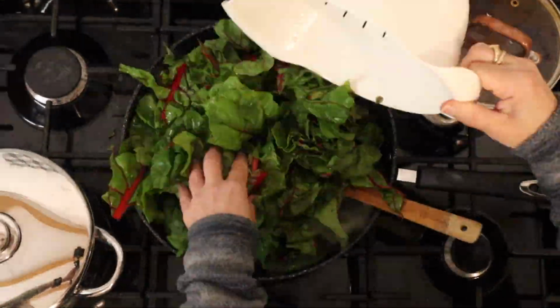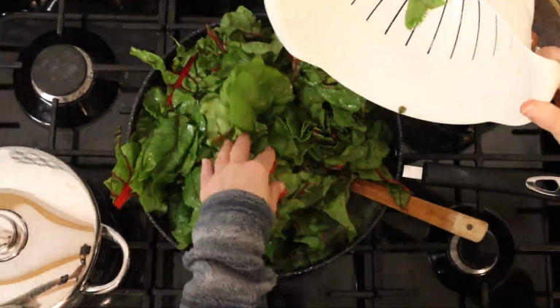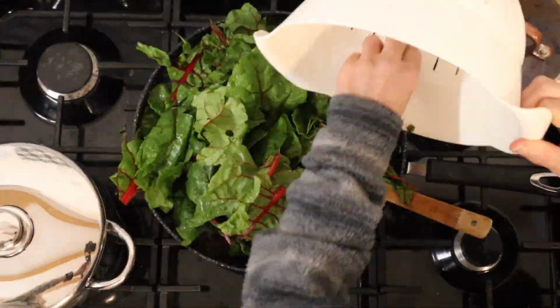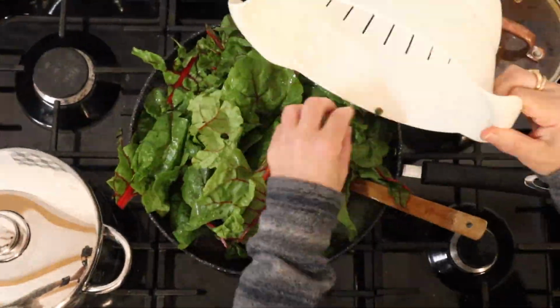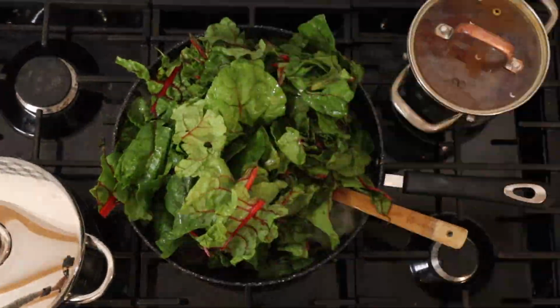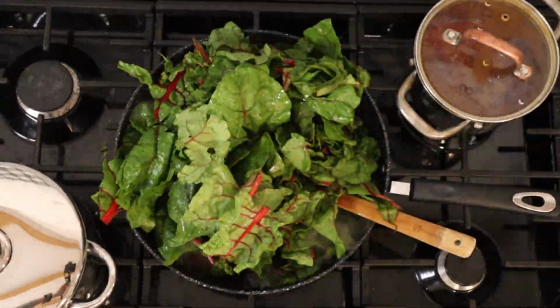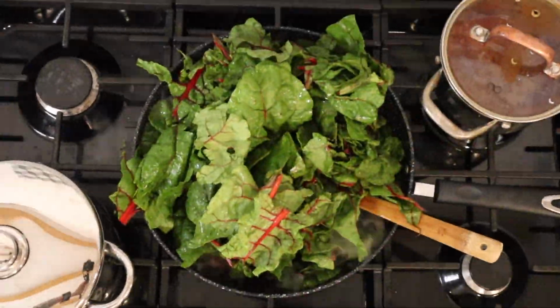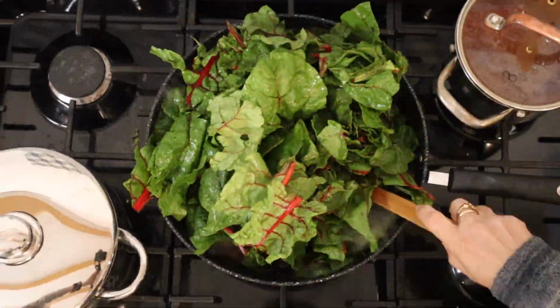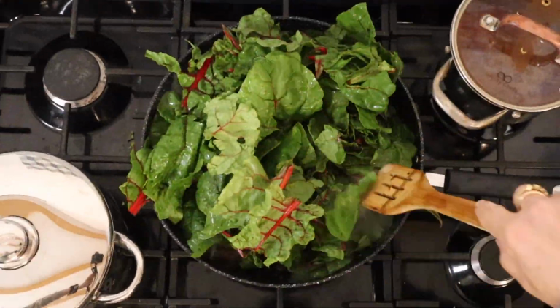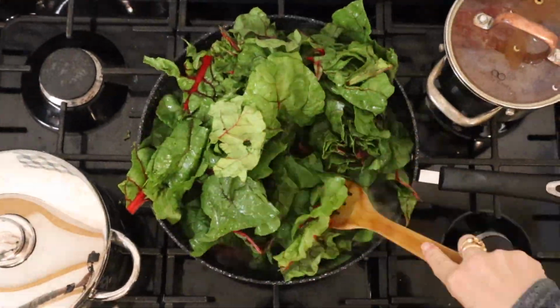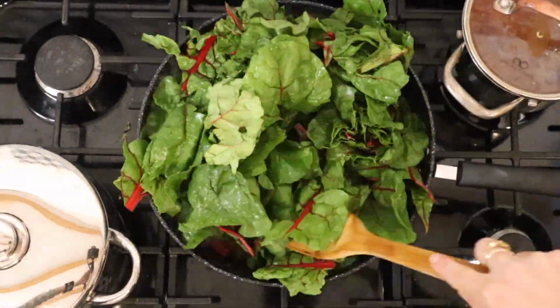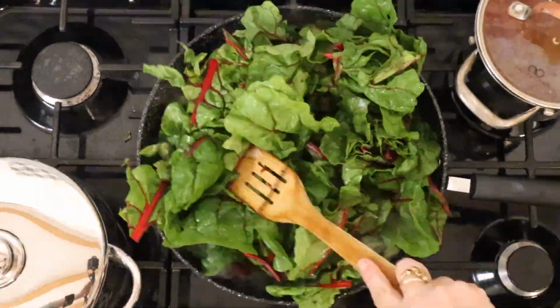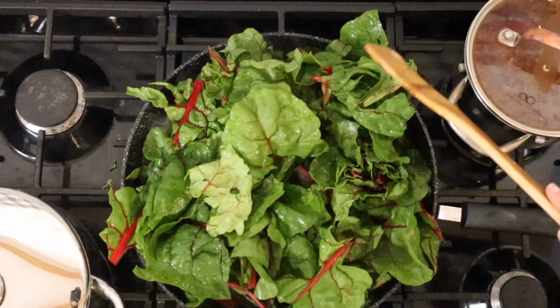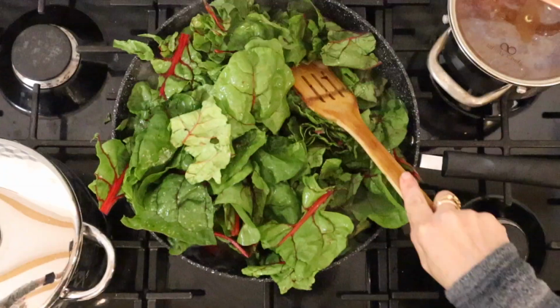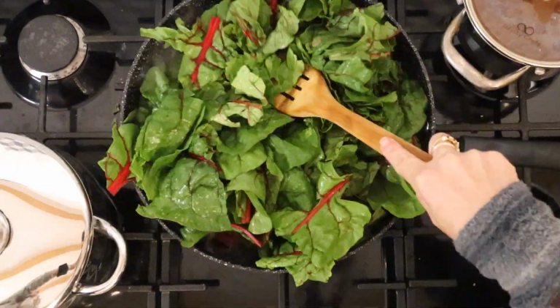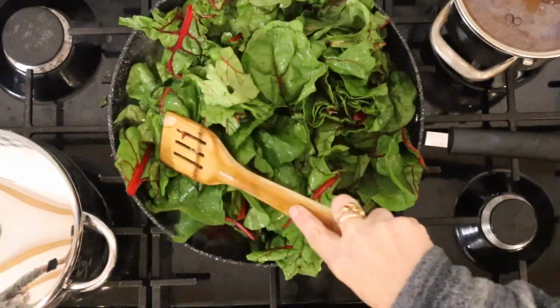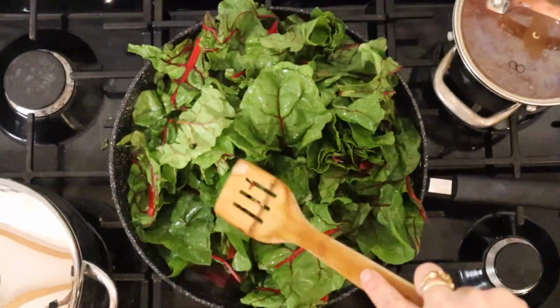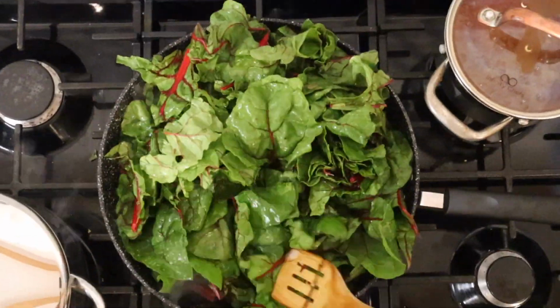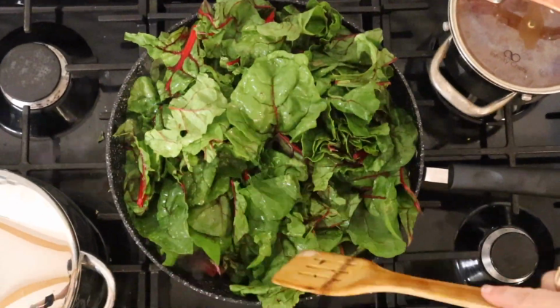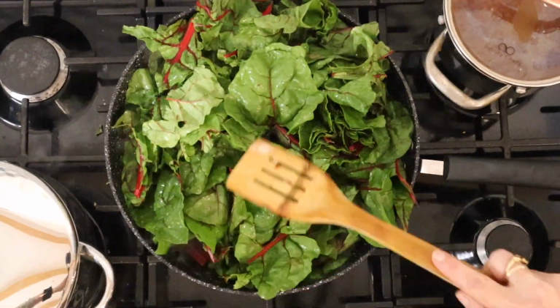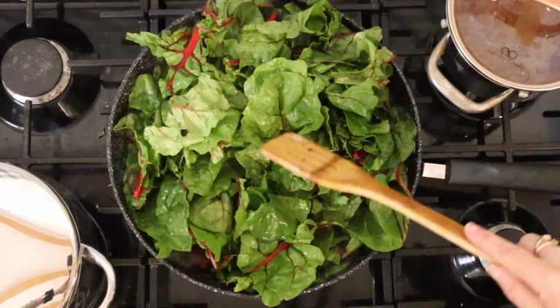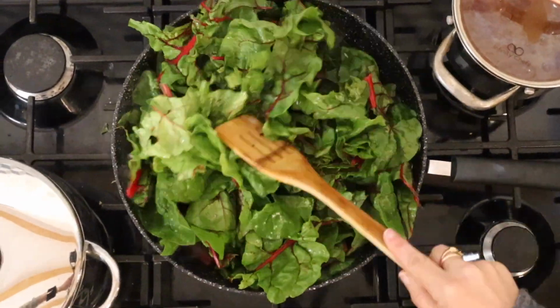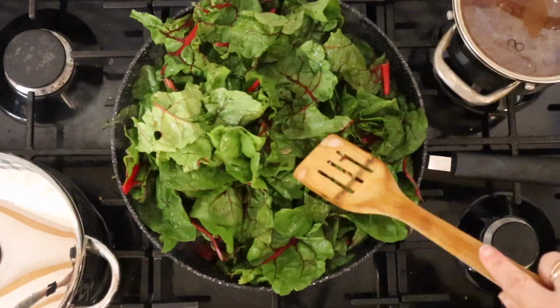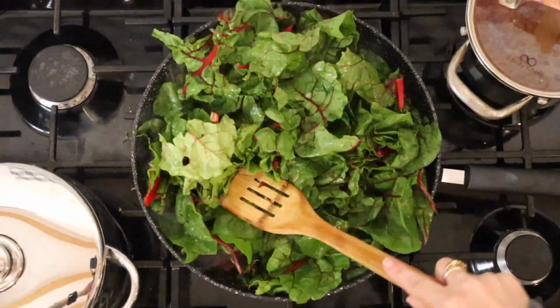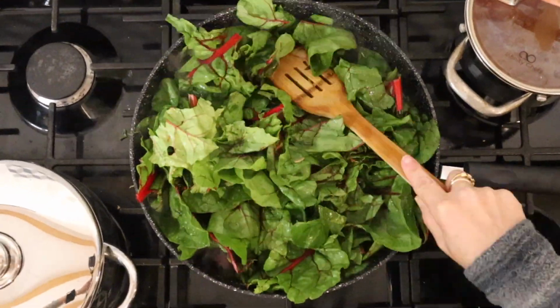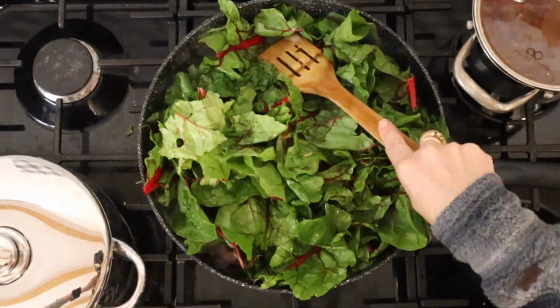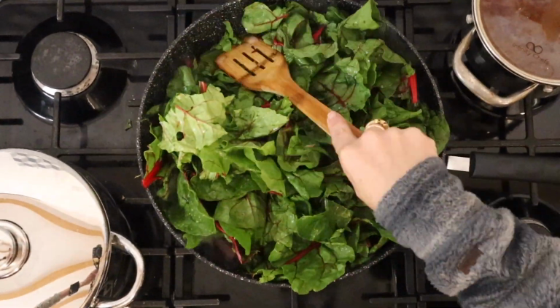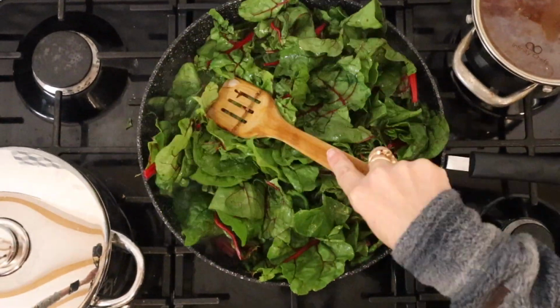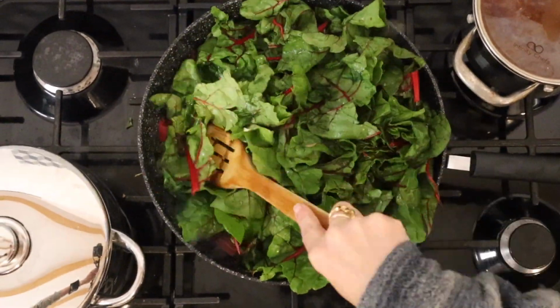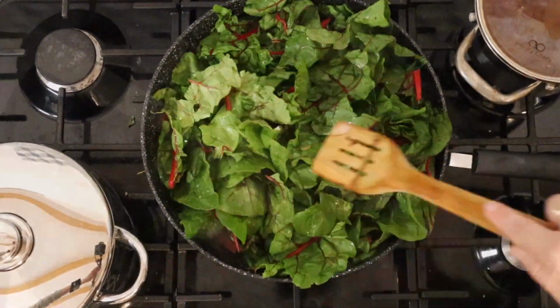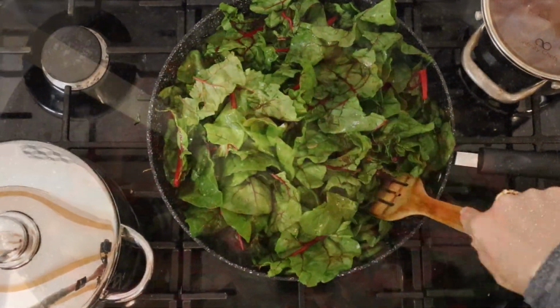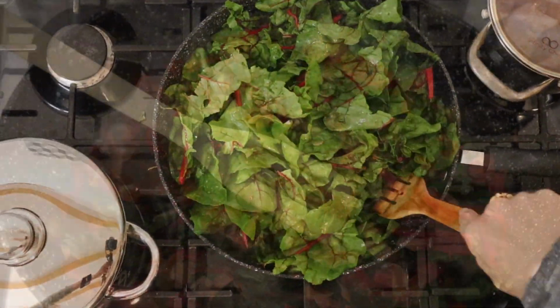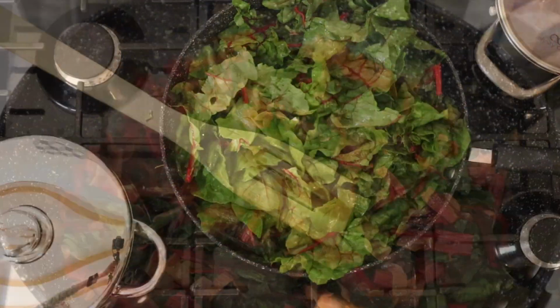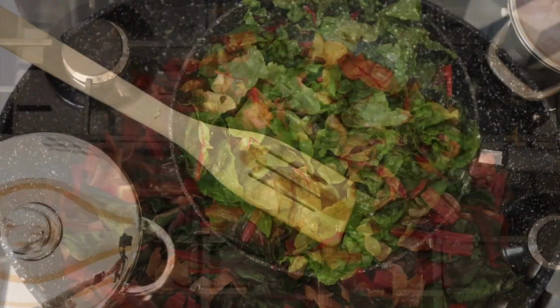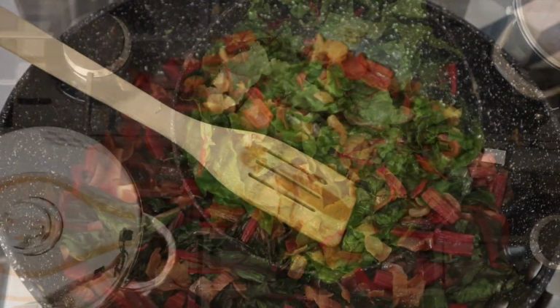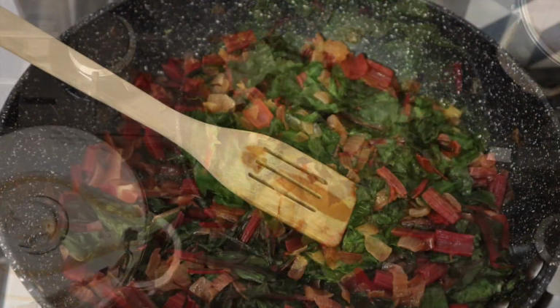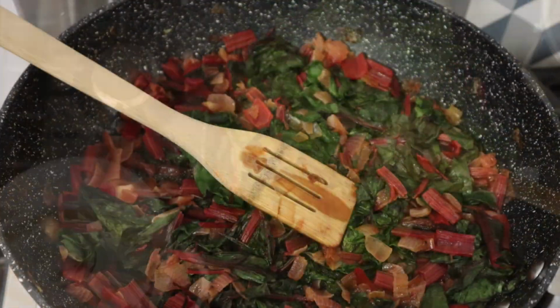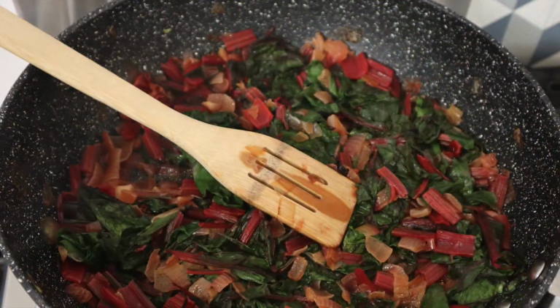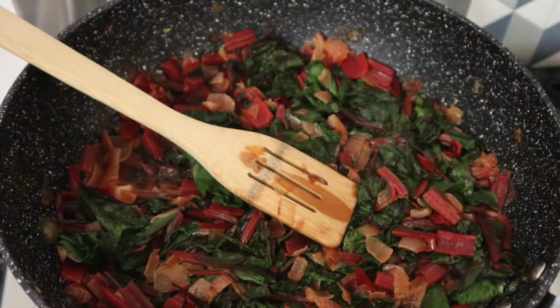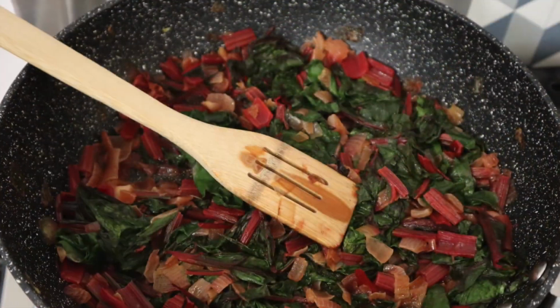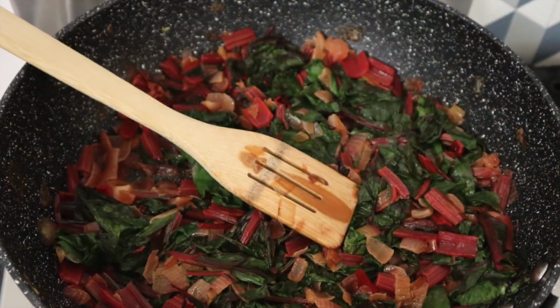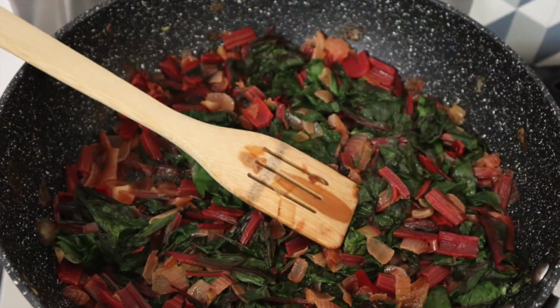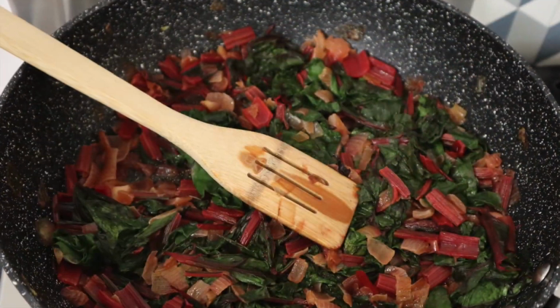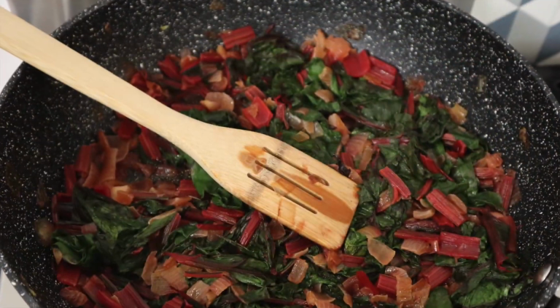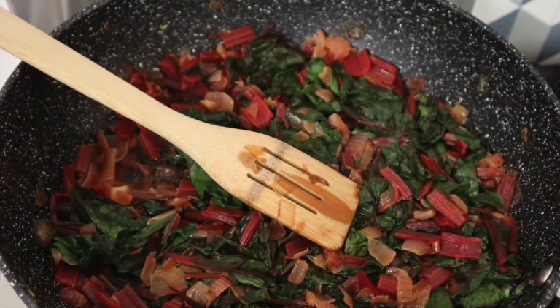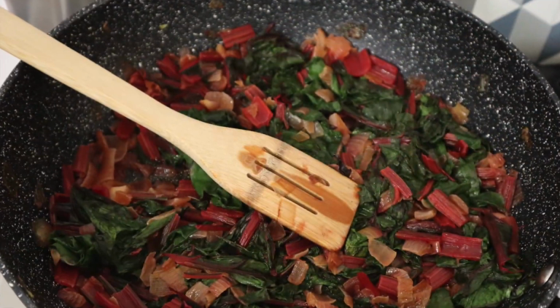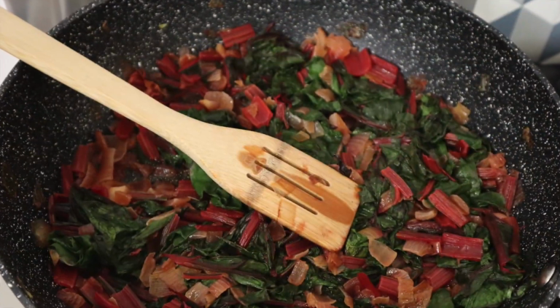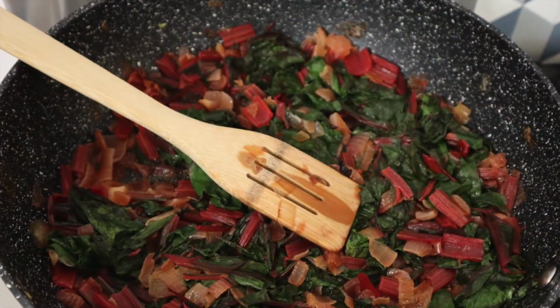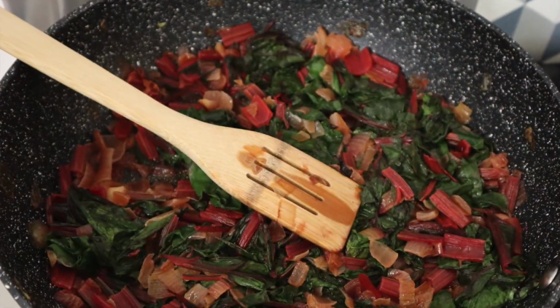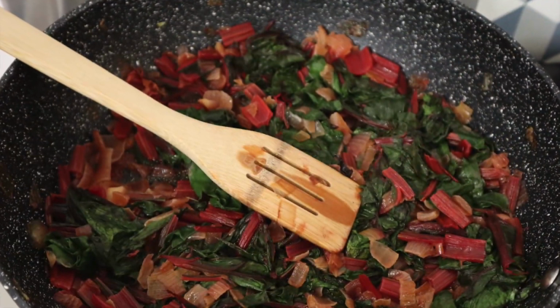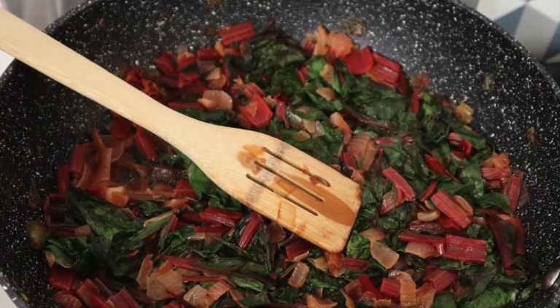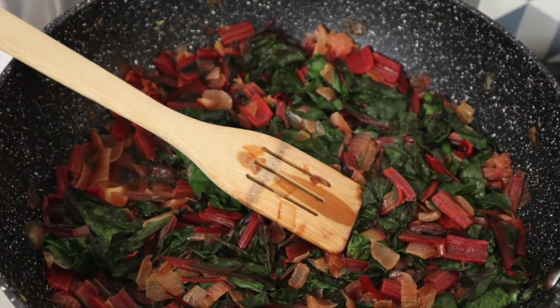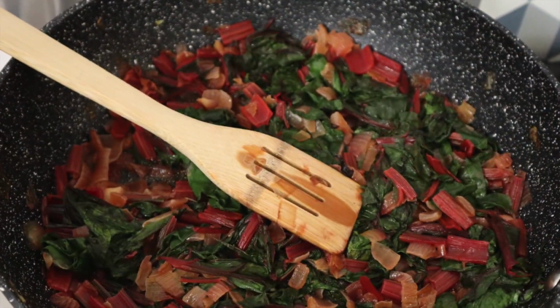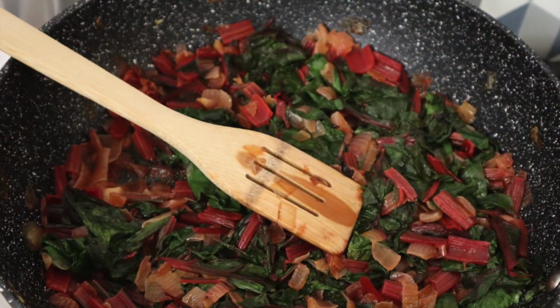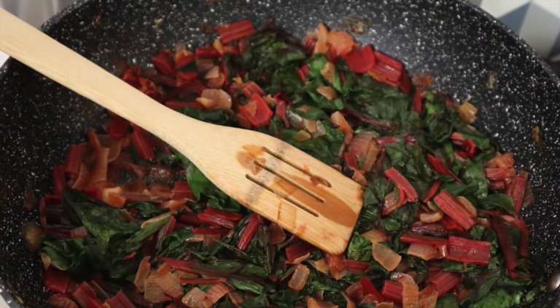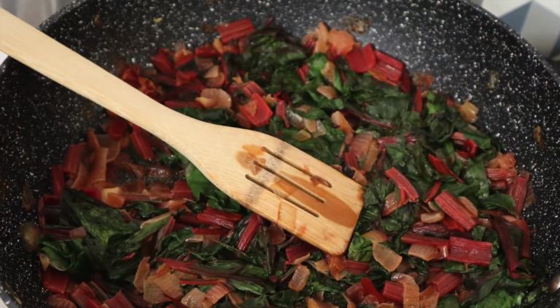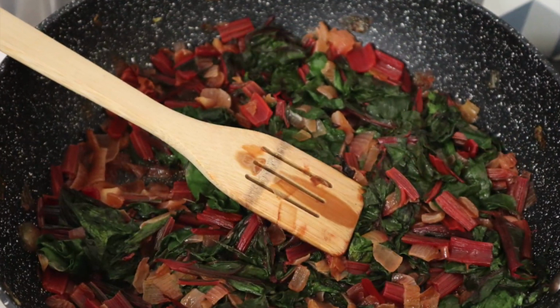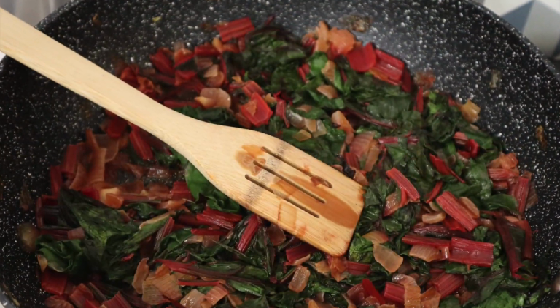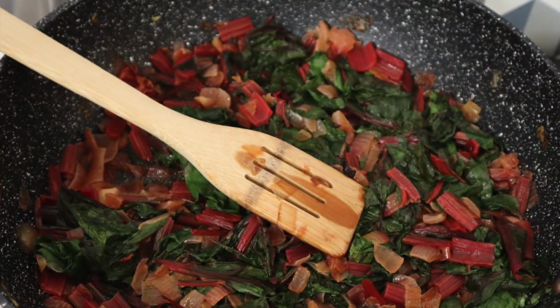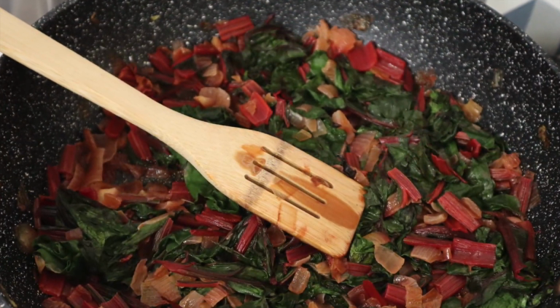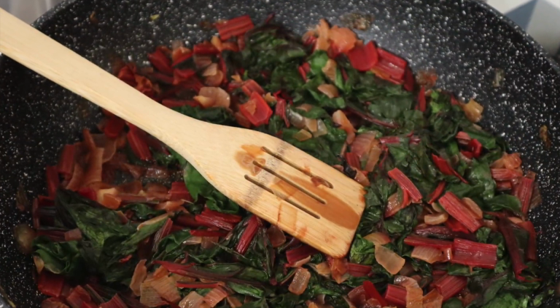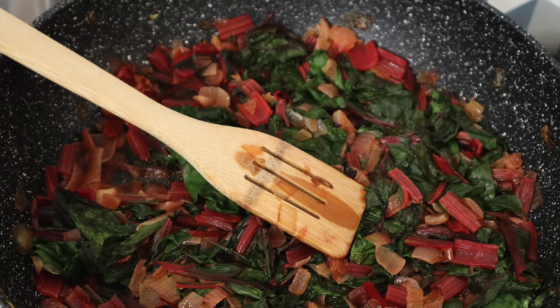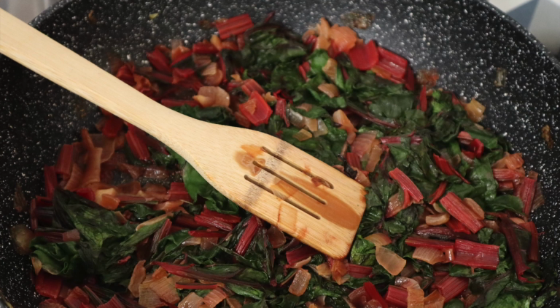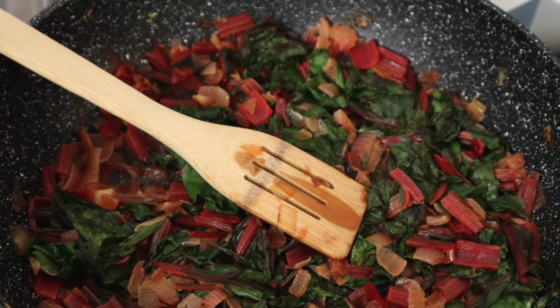You add the leaves. It looks like a lot but it shrinks when you fry it. This is how it looks after shrinking.